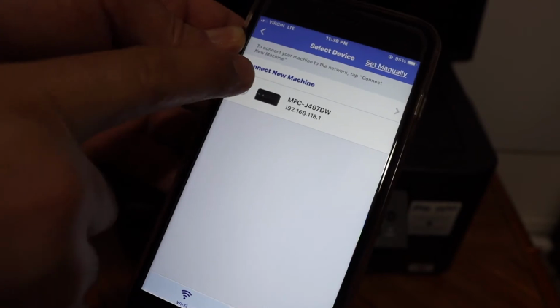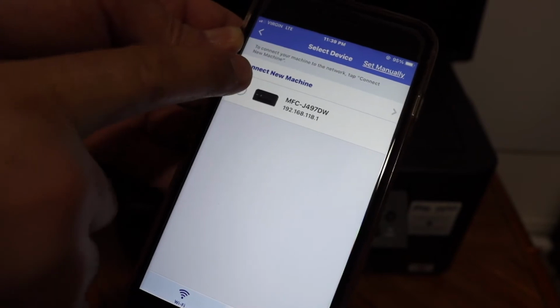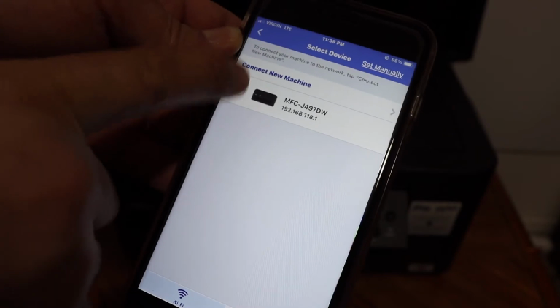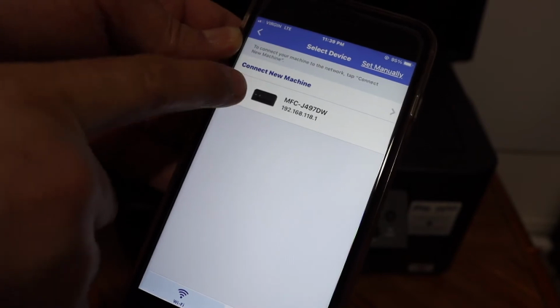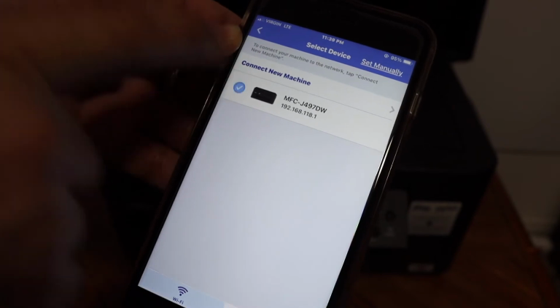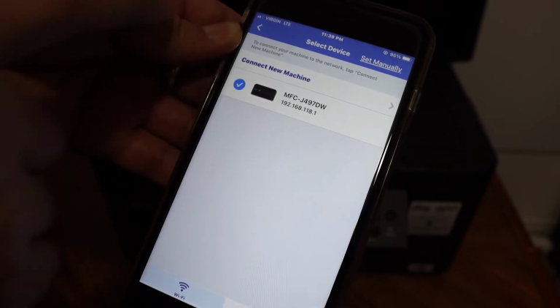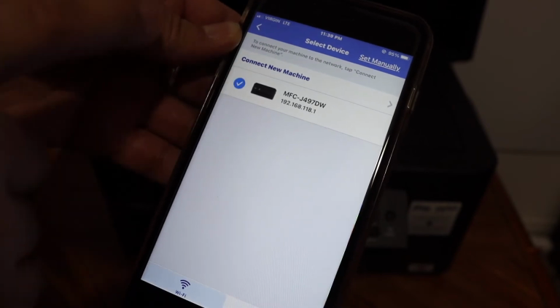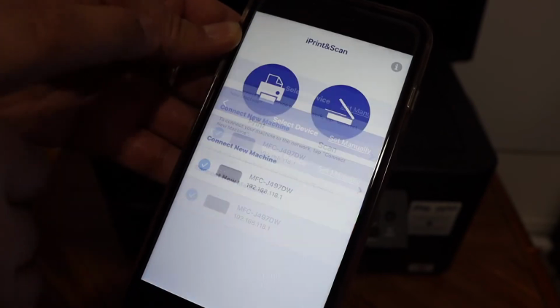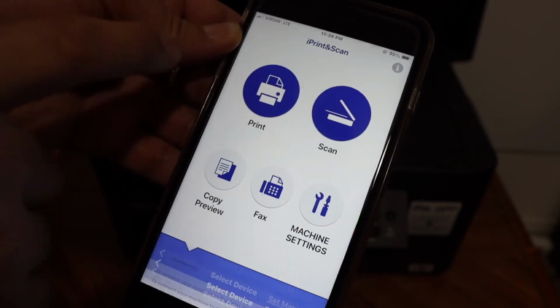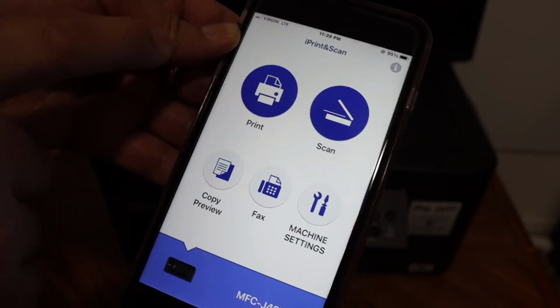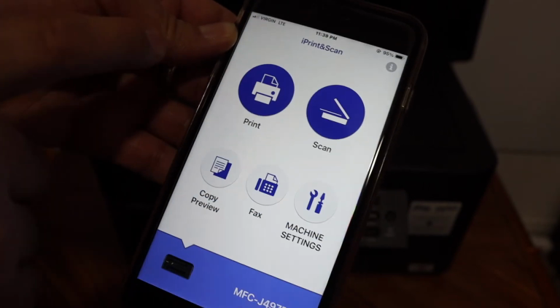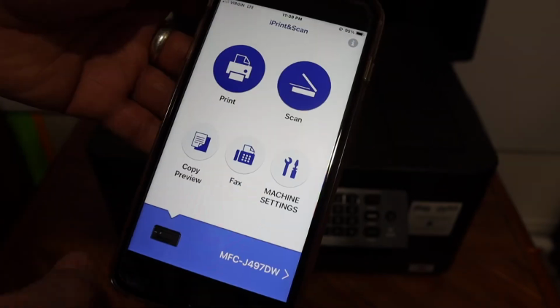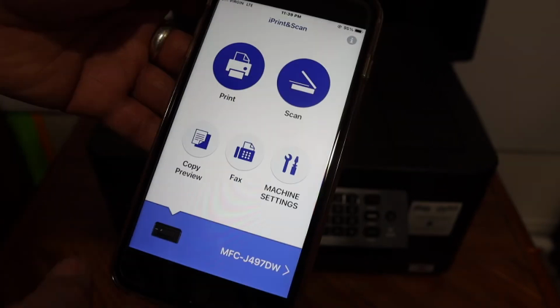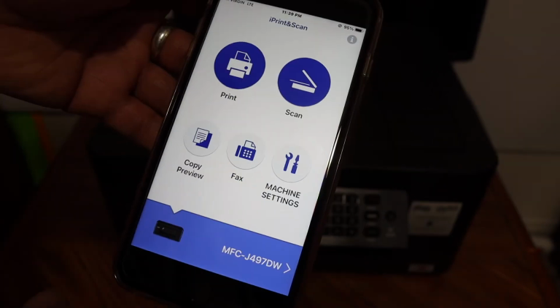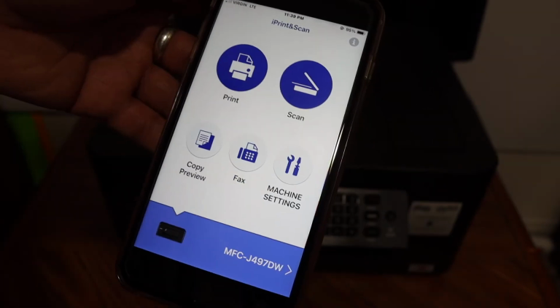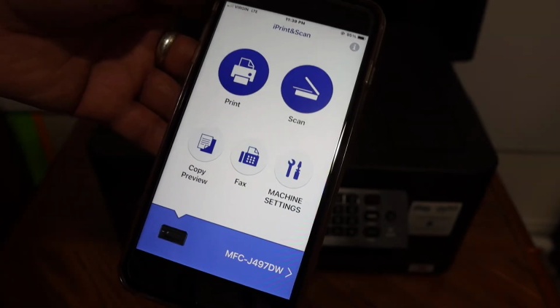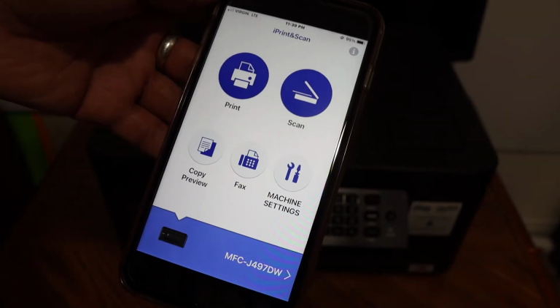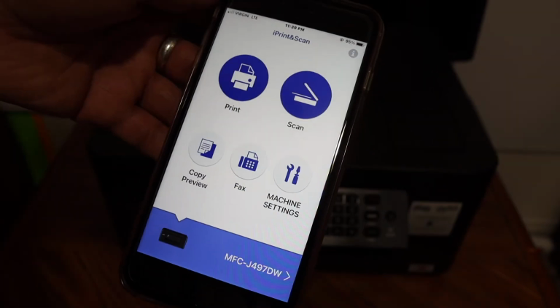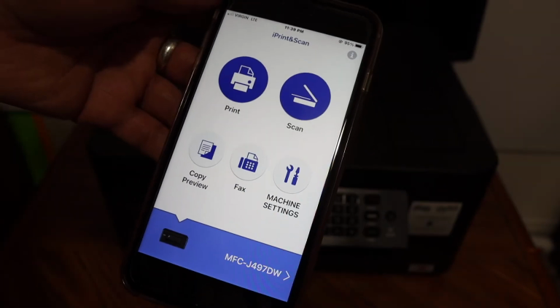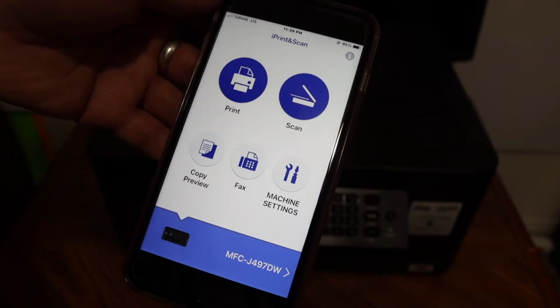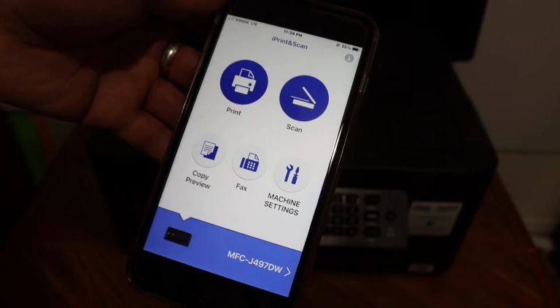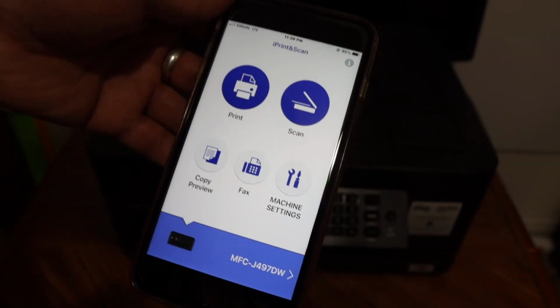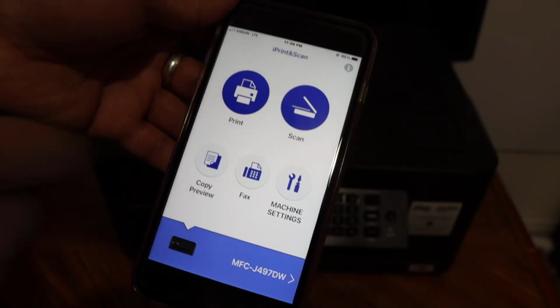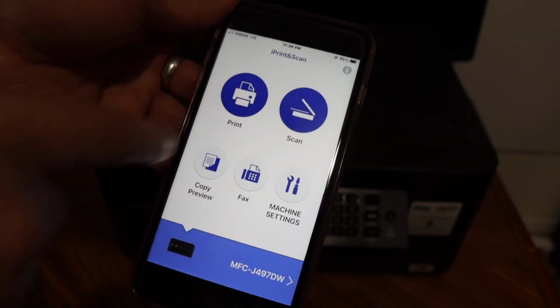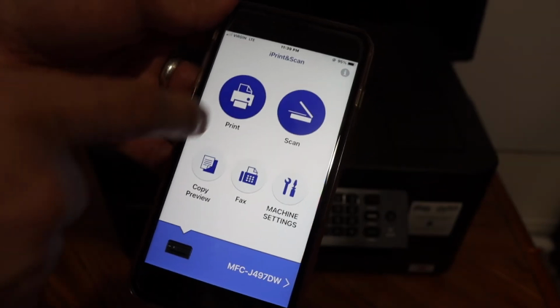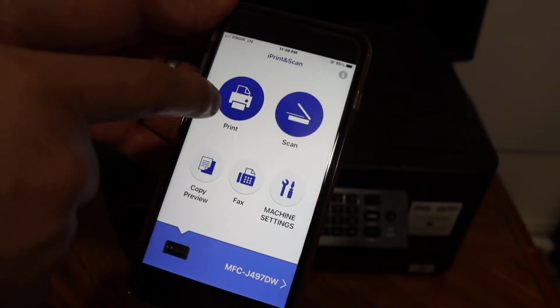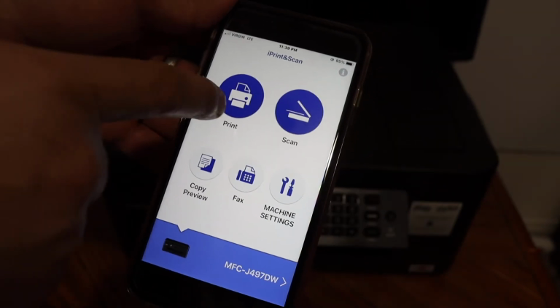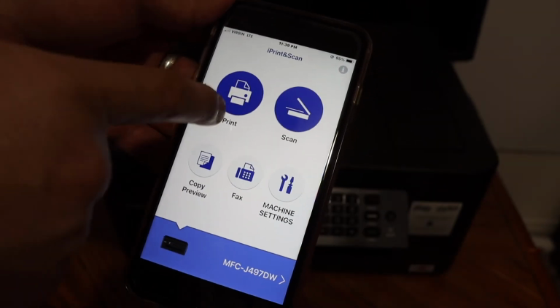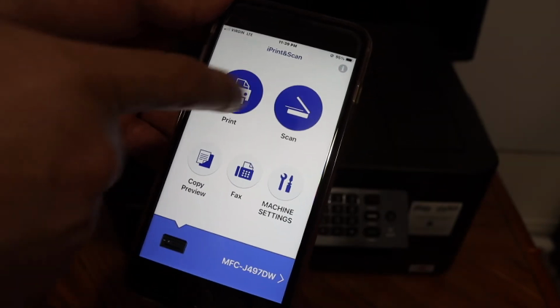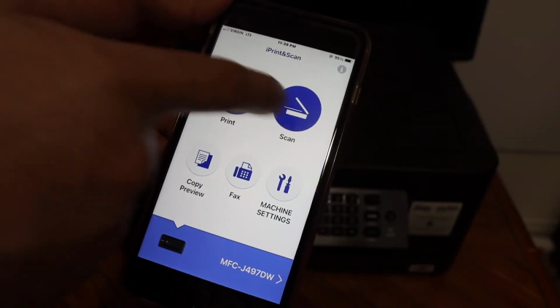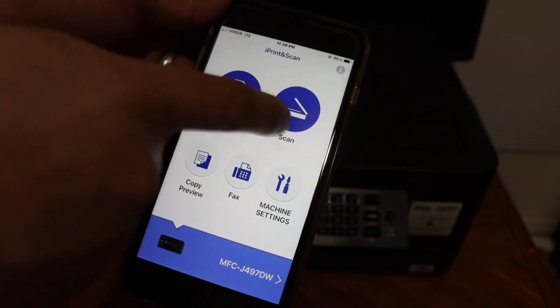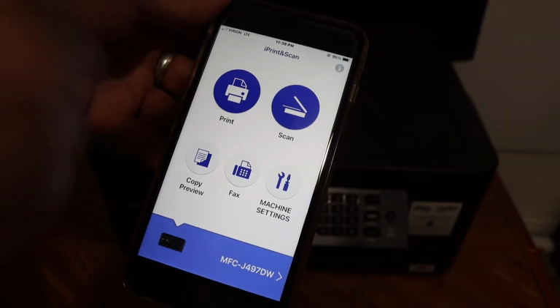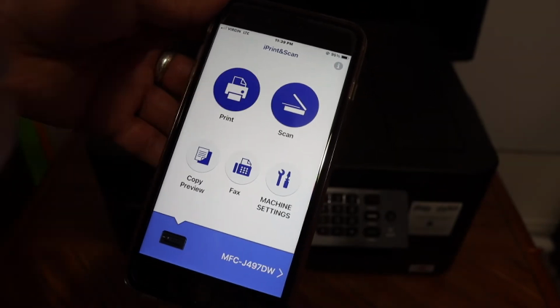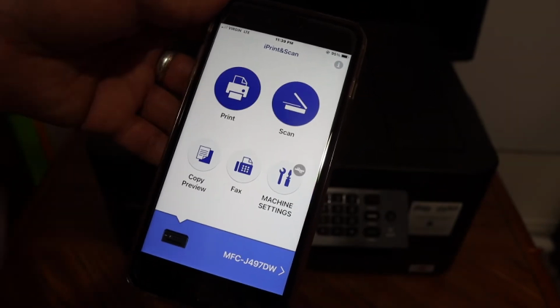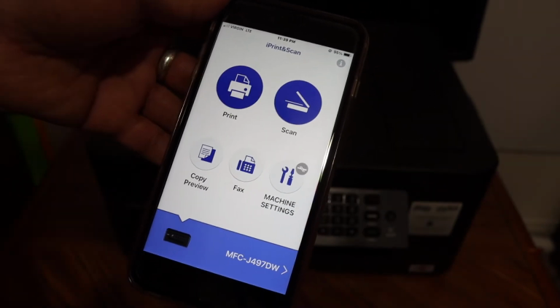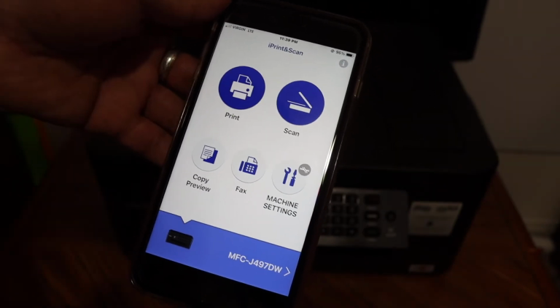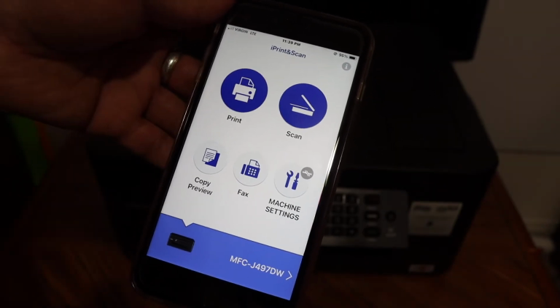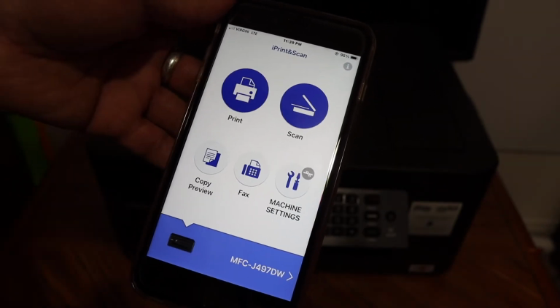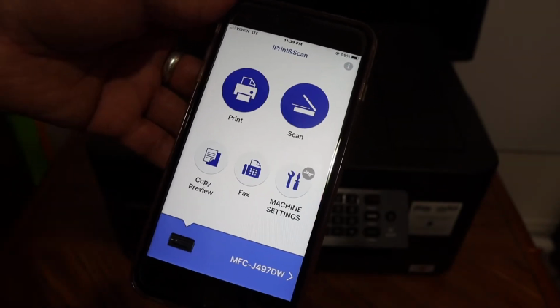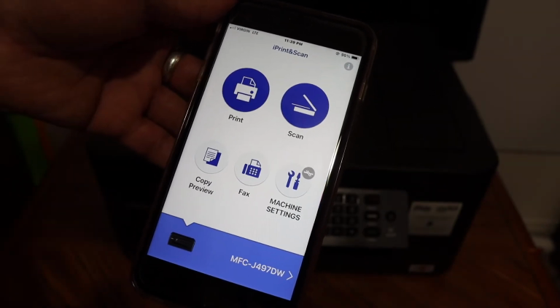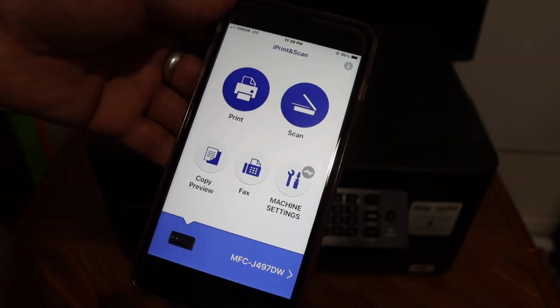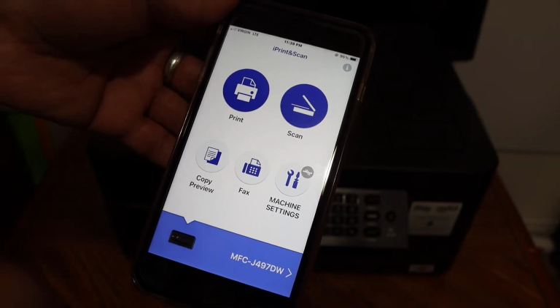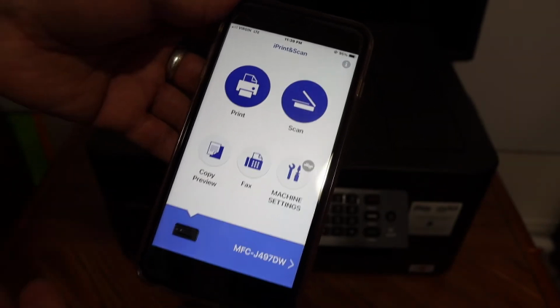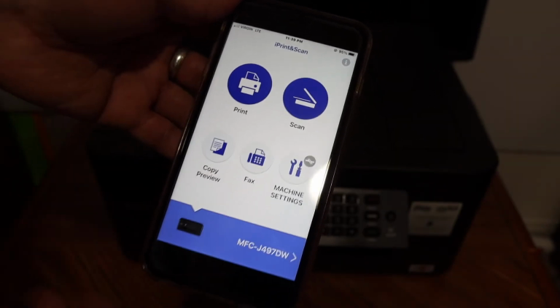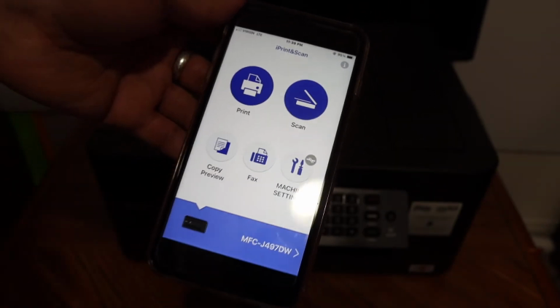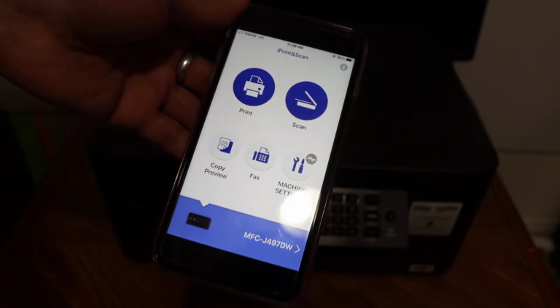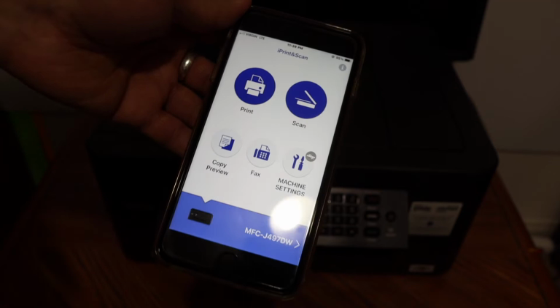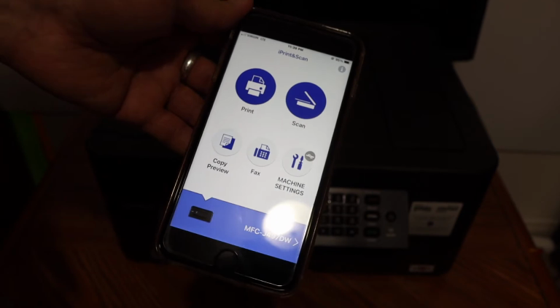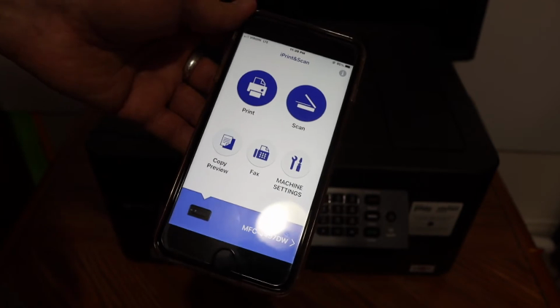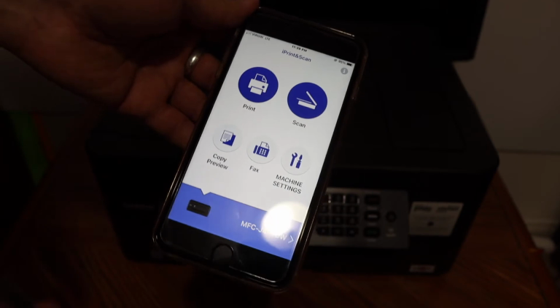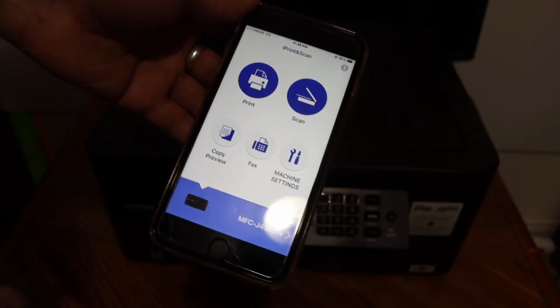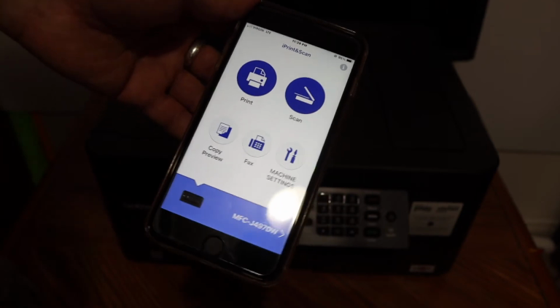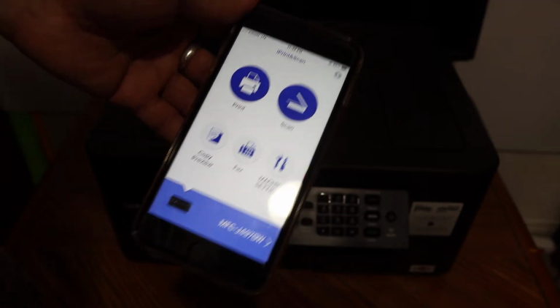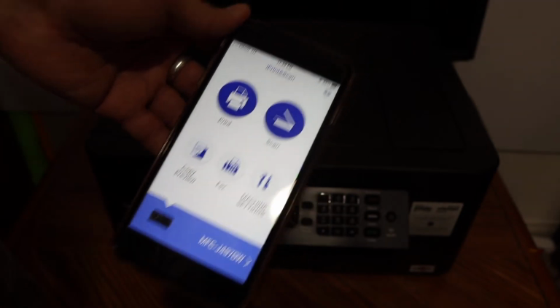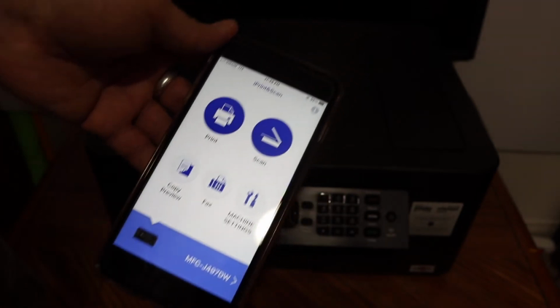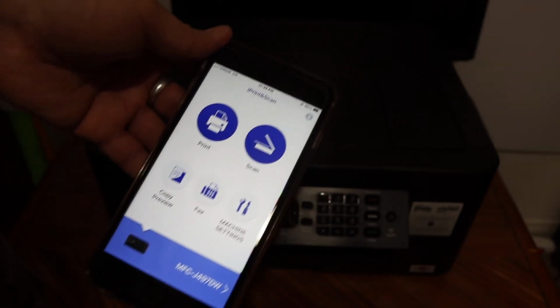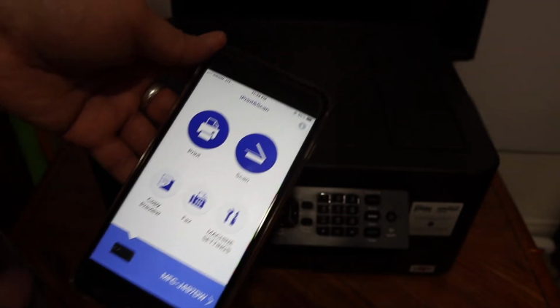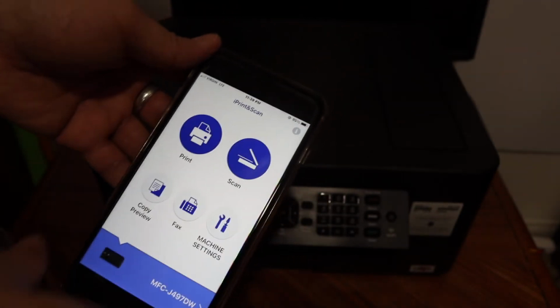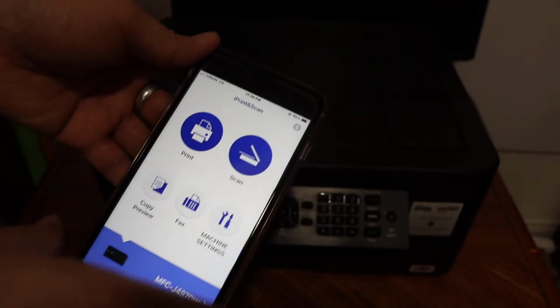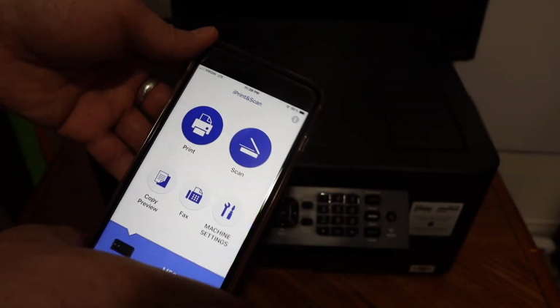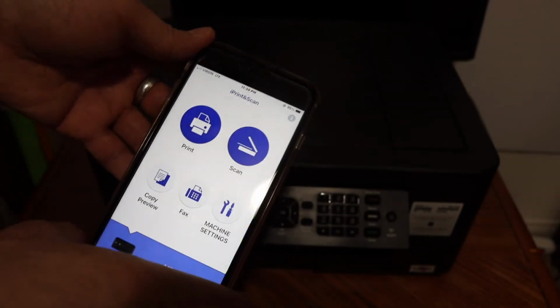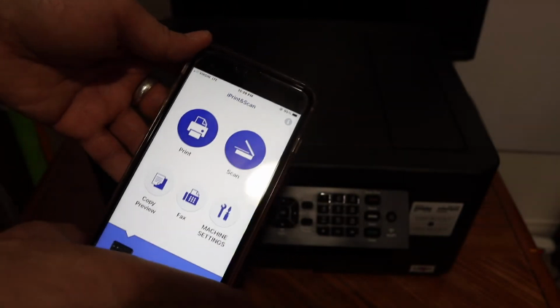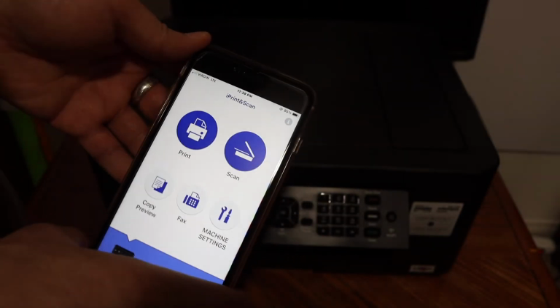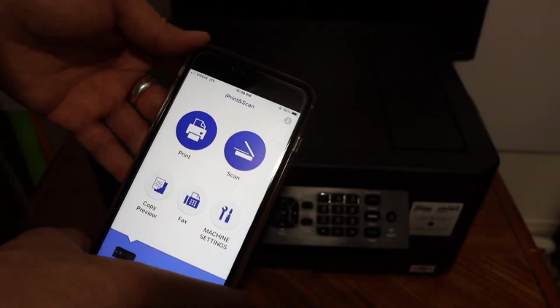Click on that and you will see there is a print and scan option. From here you can do the printing or scanning.